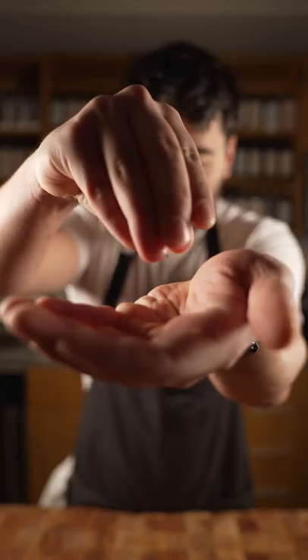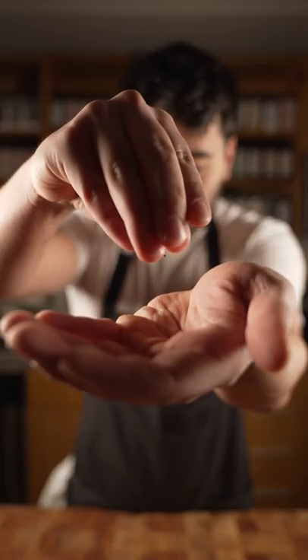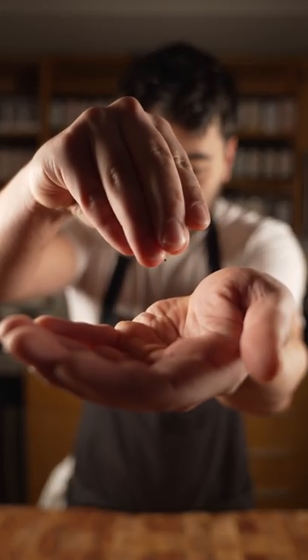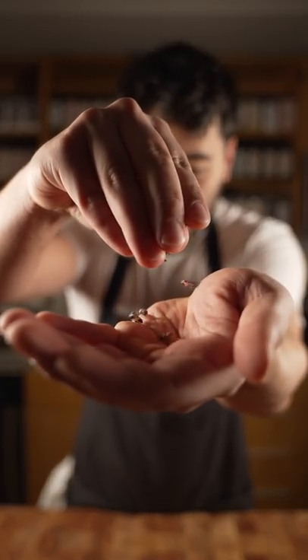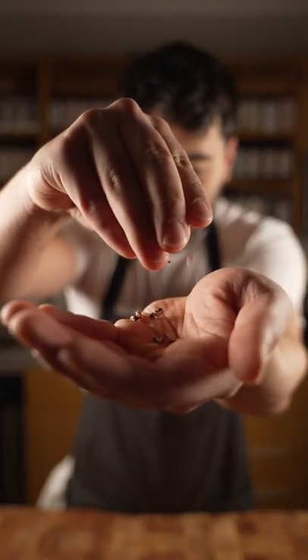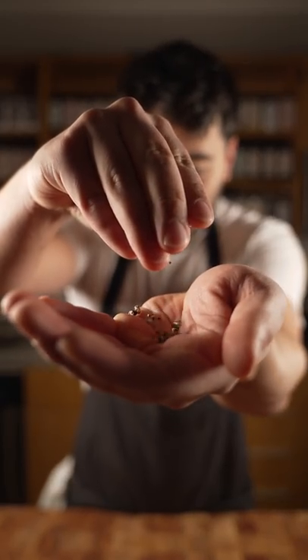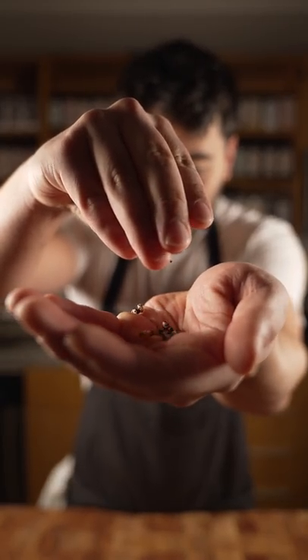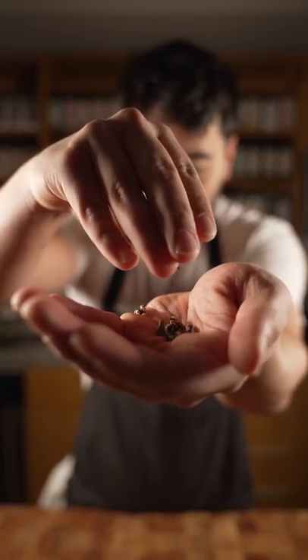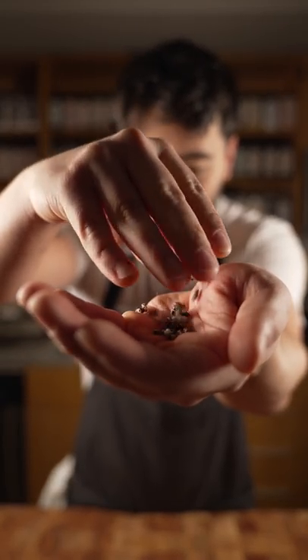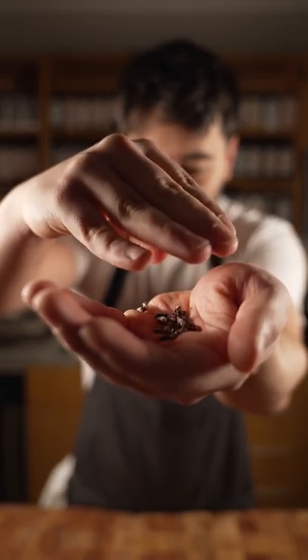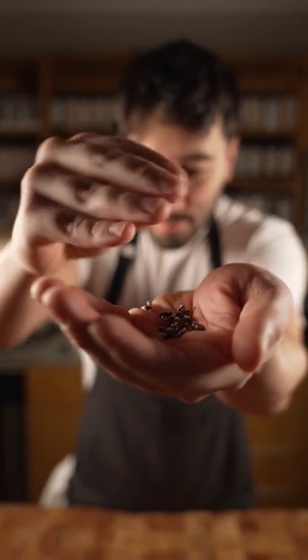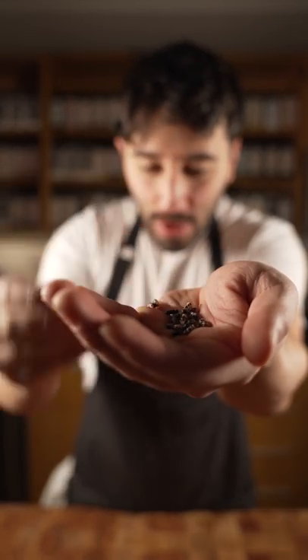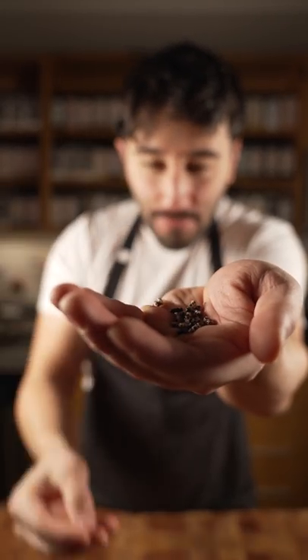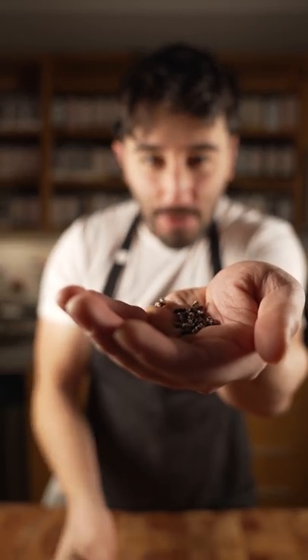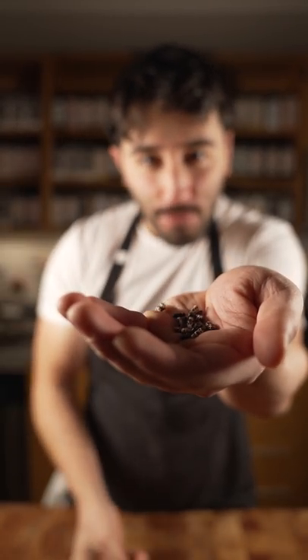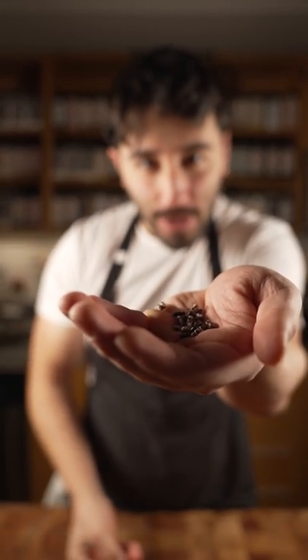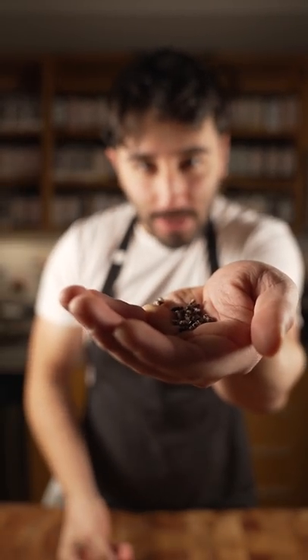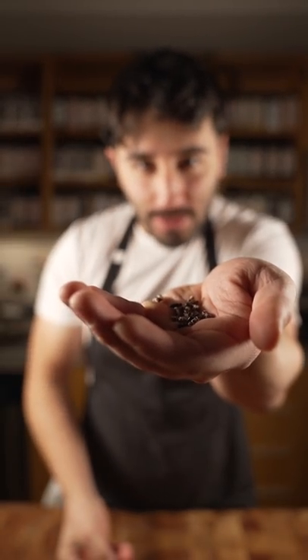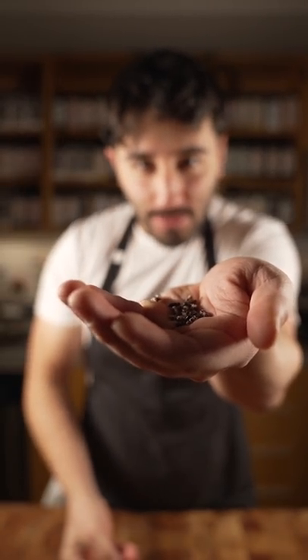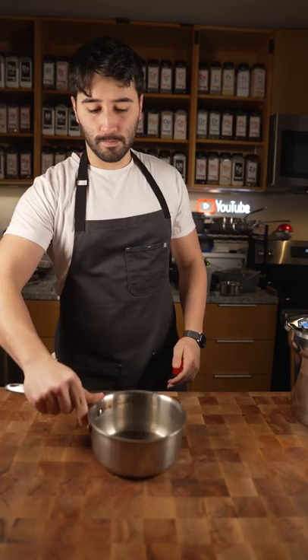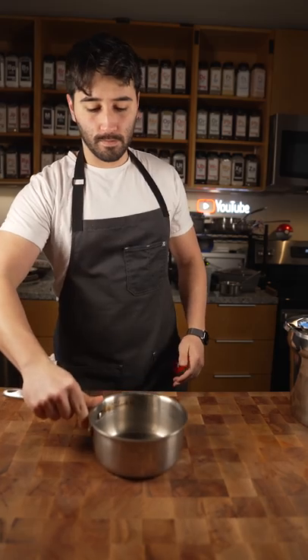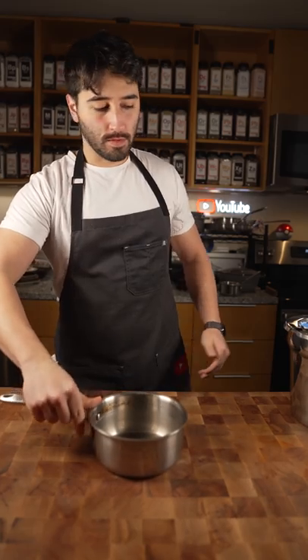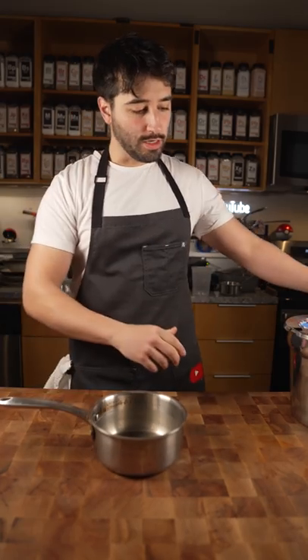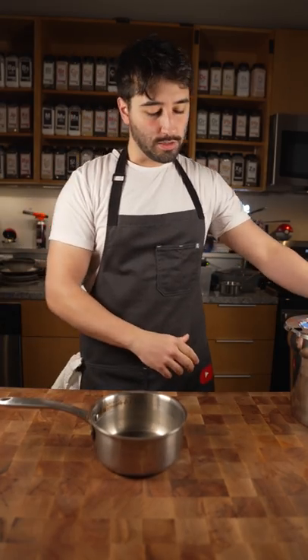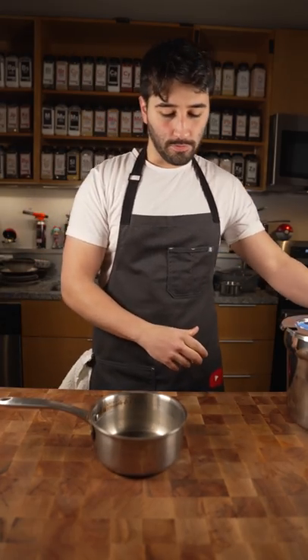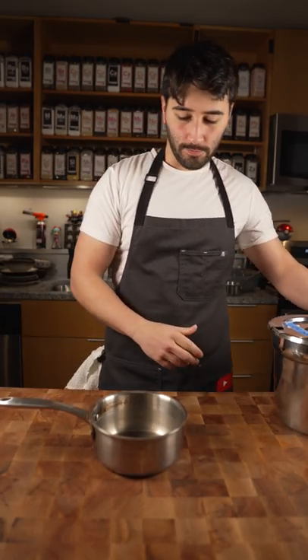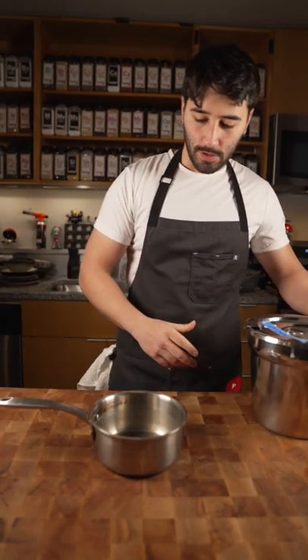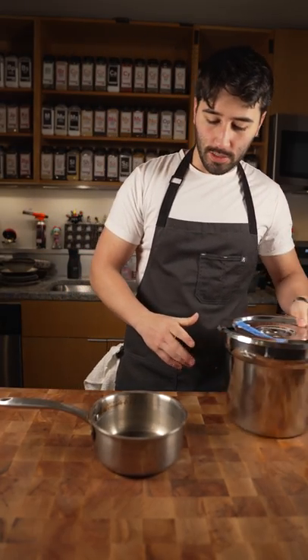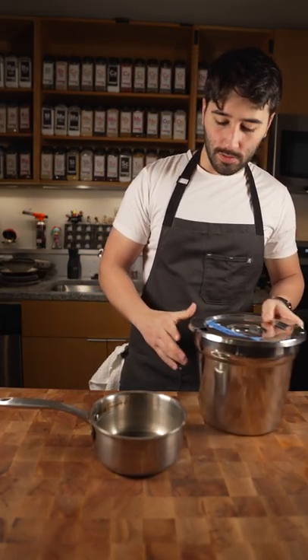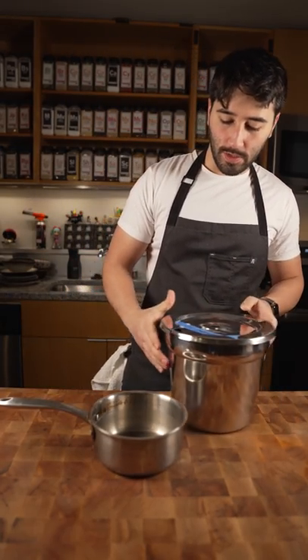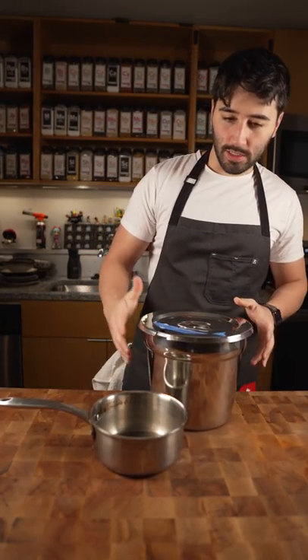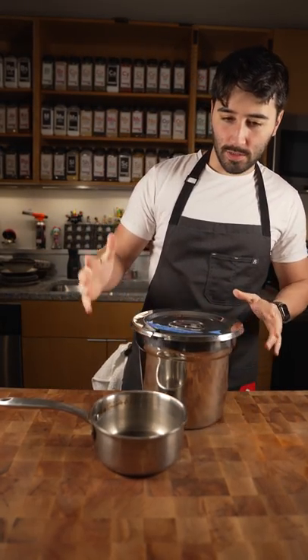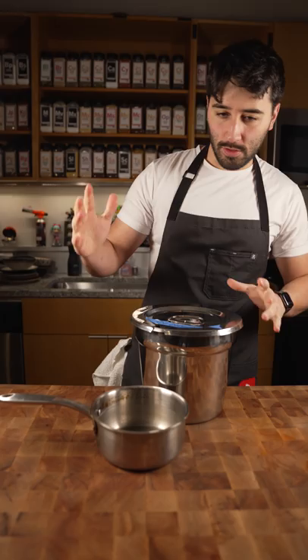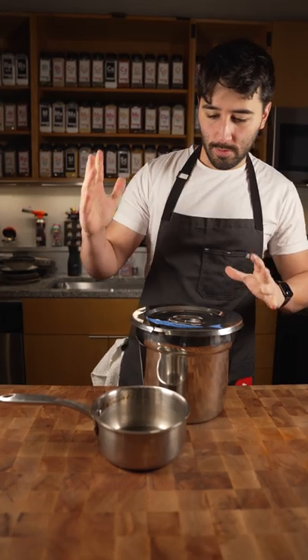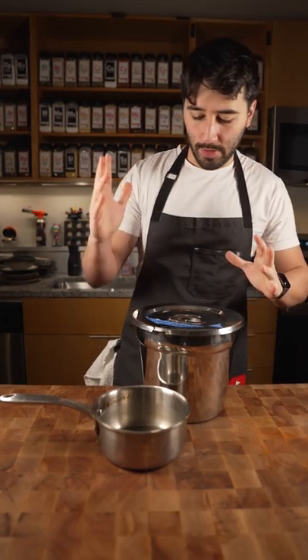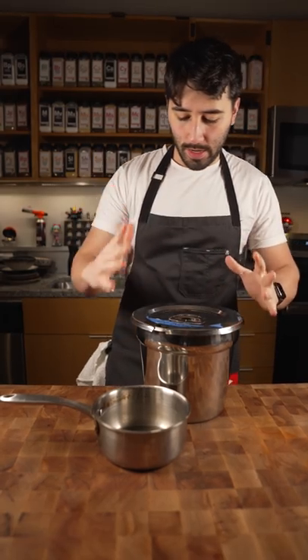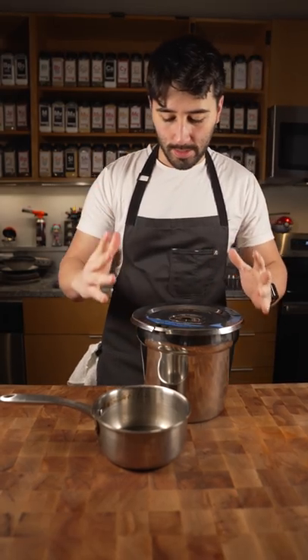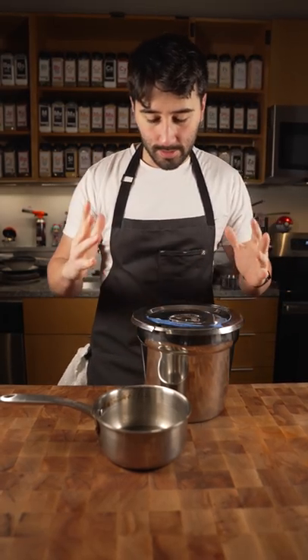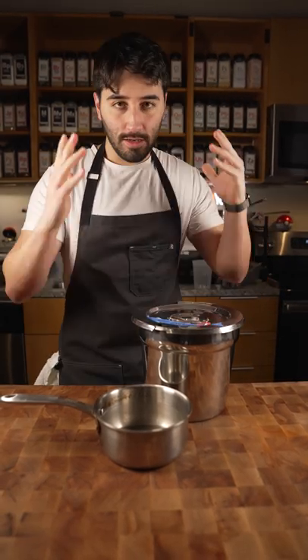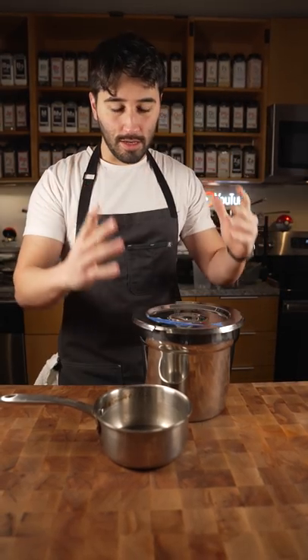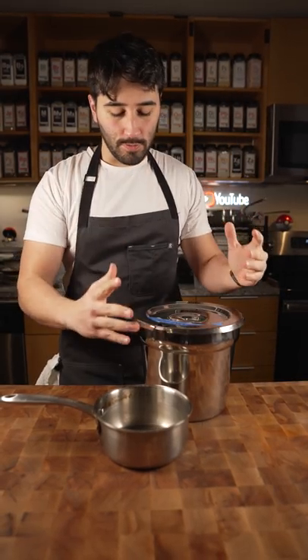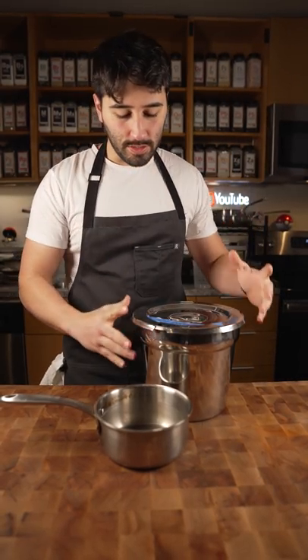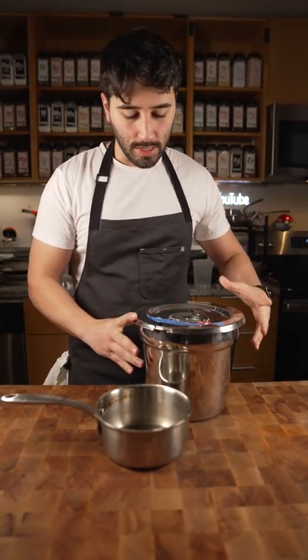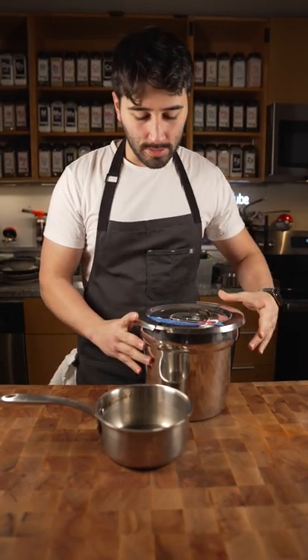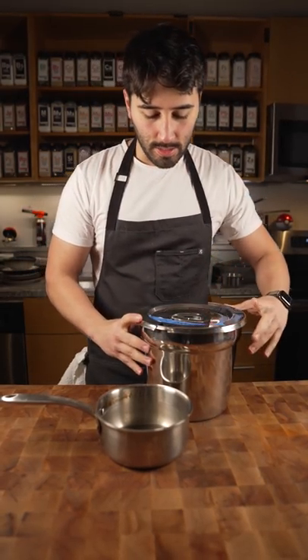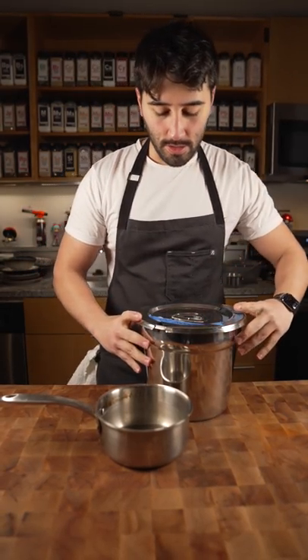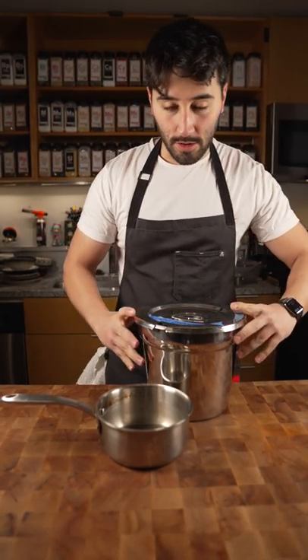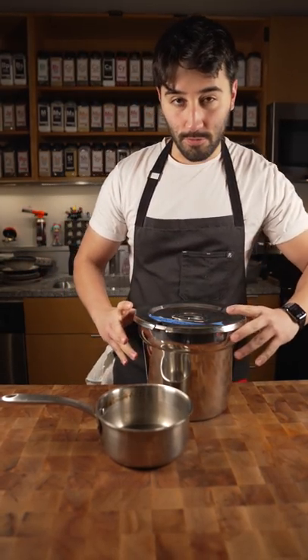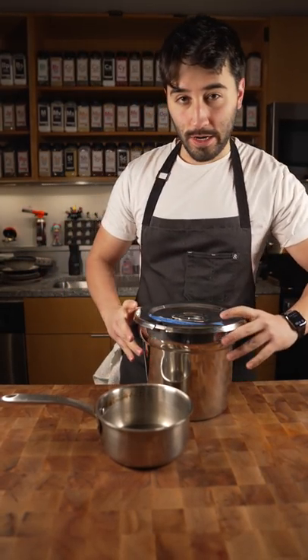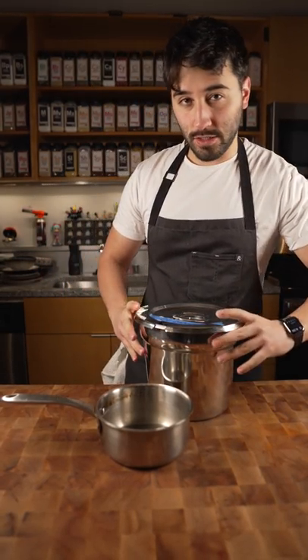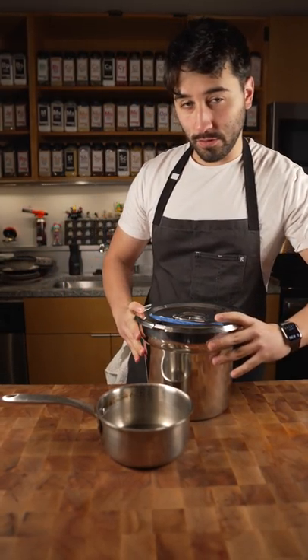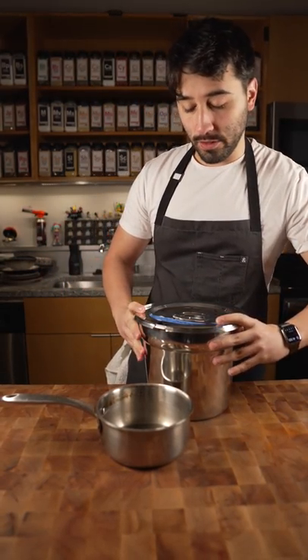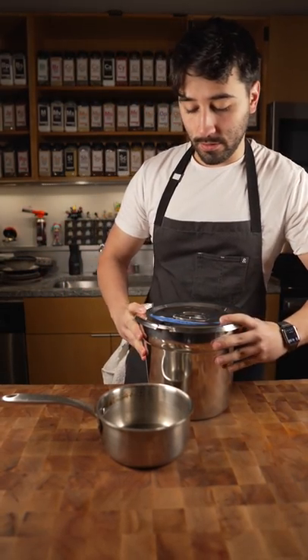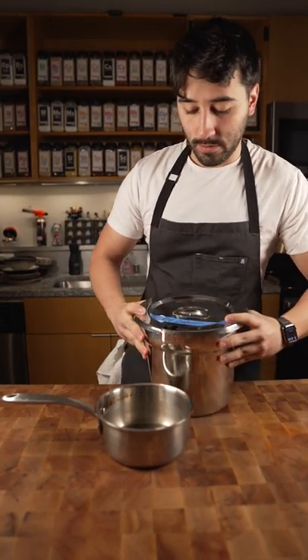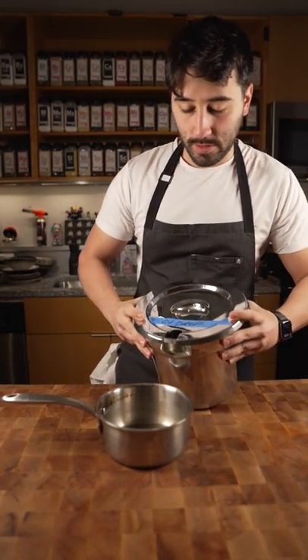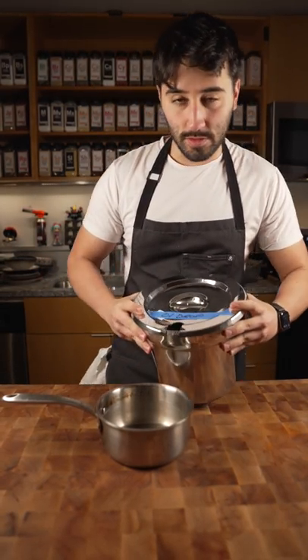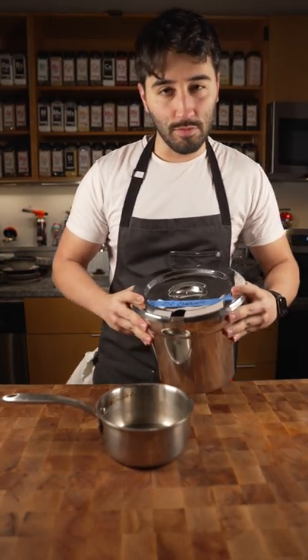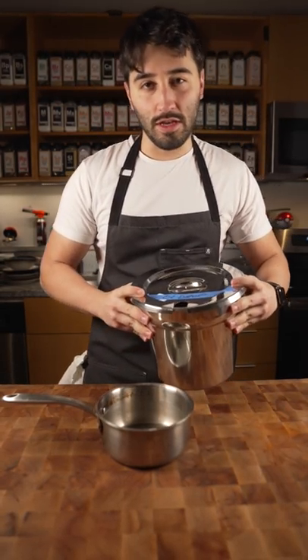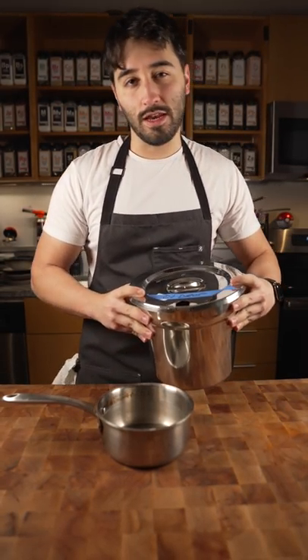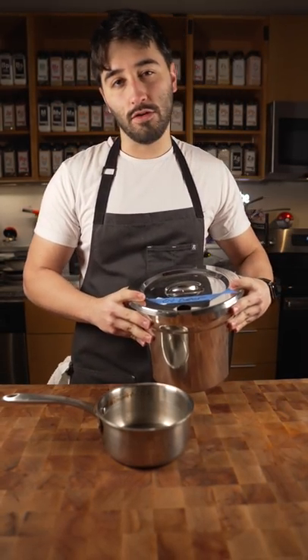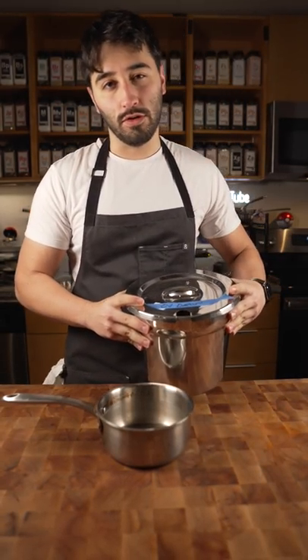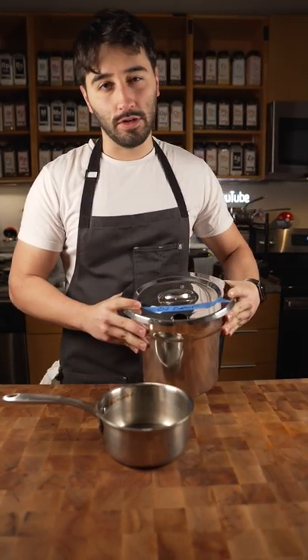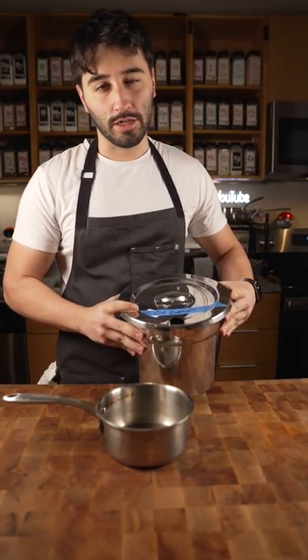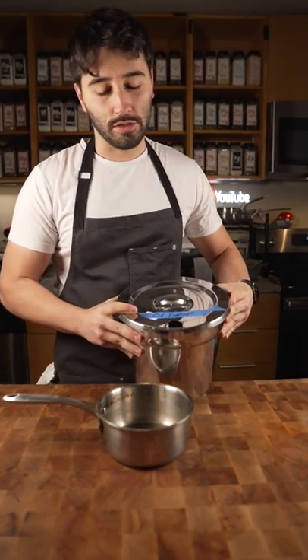Today I'm gonna show you how to puff your rice. So first we got a small pot and we toss in our rice oil. This can be any oil actually.